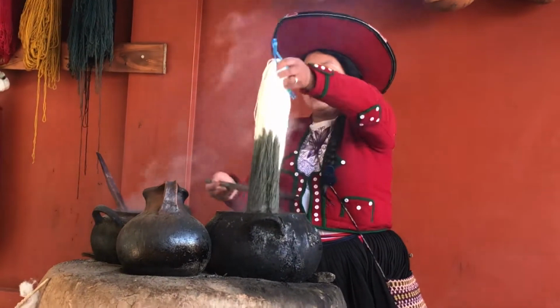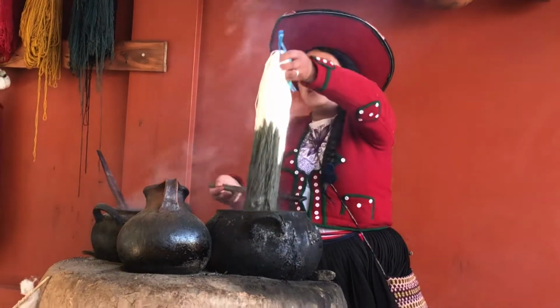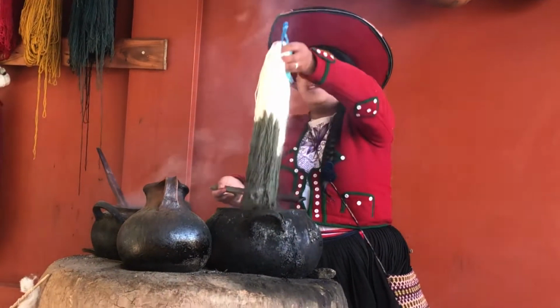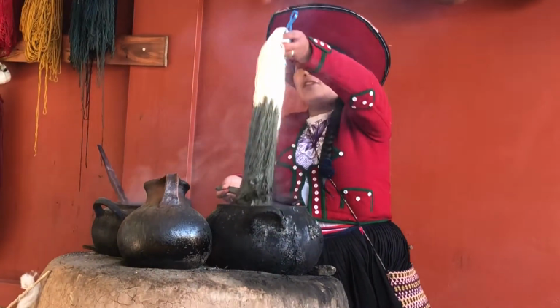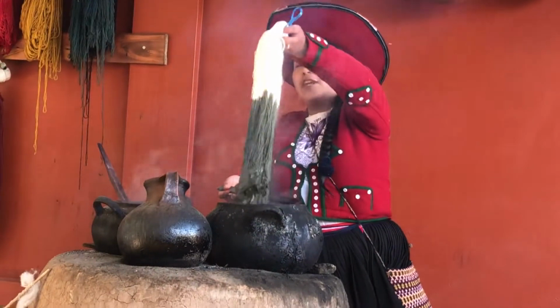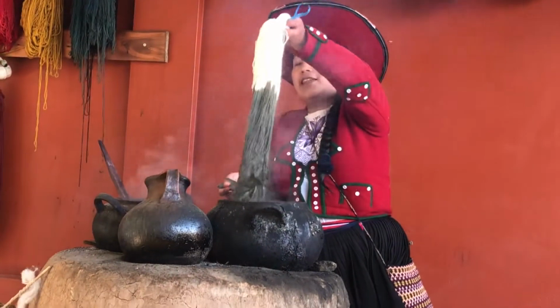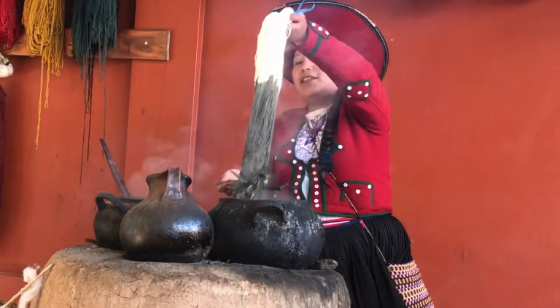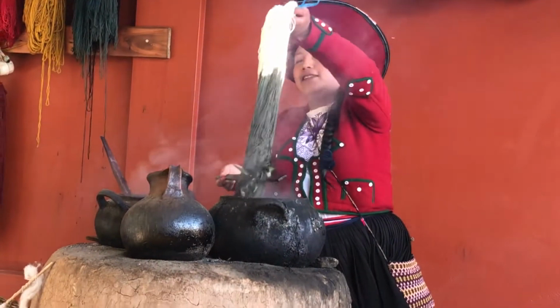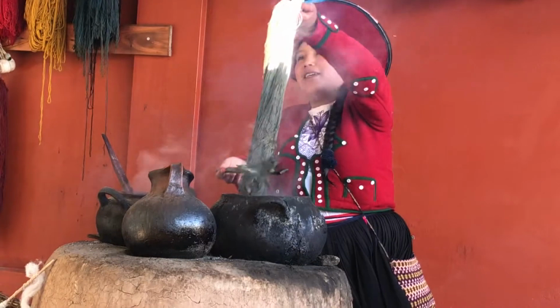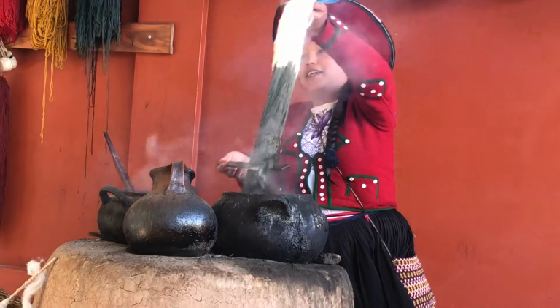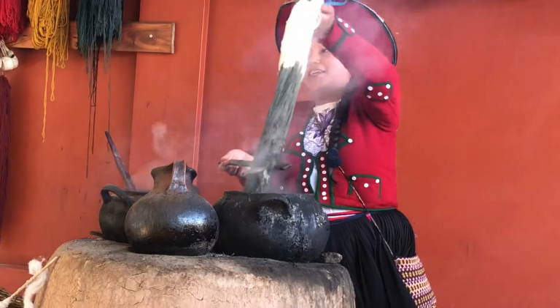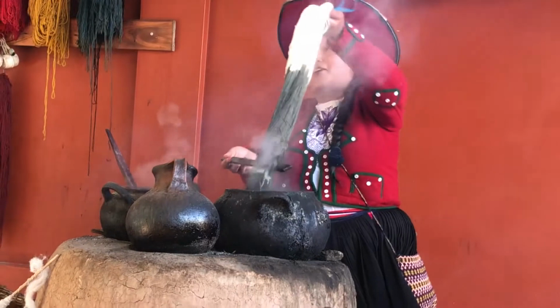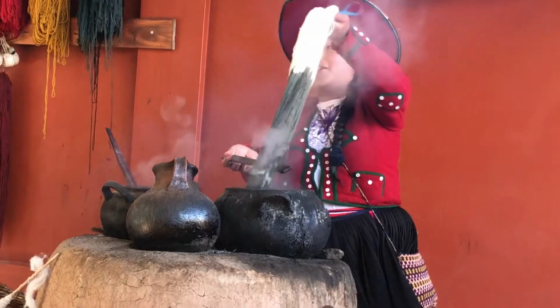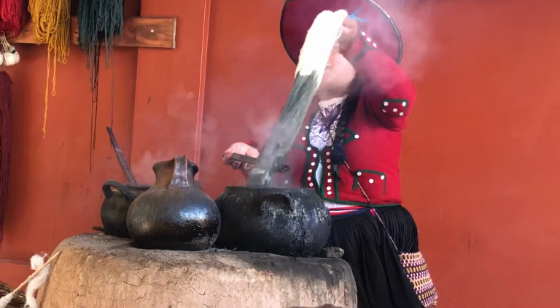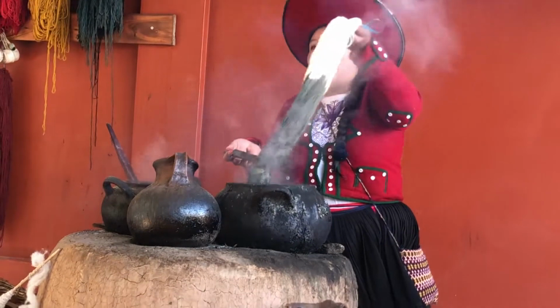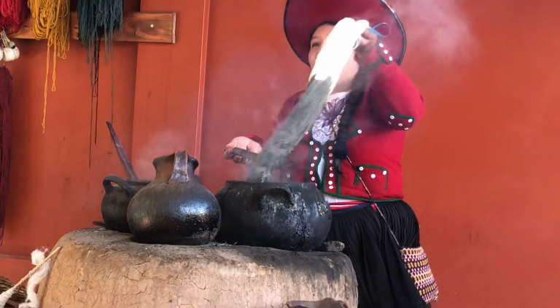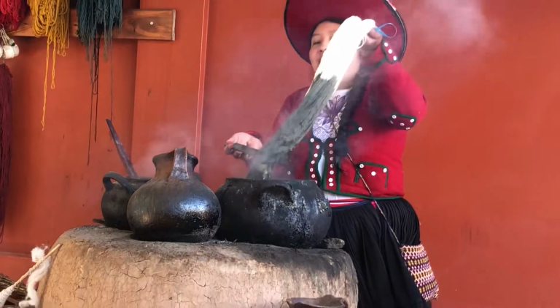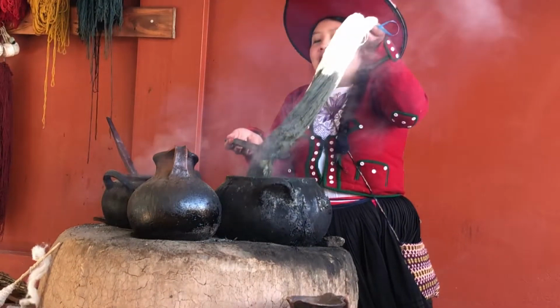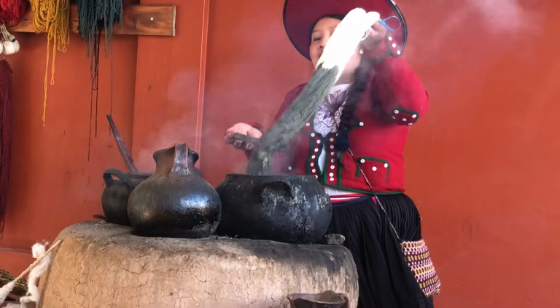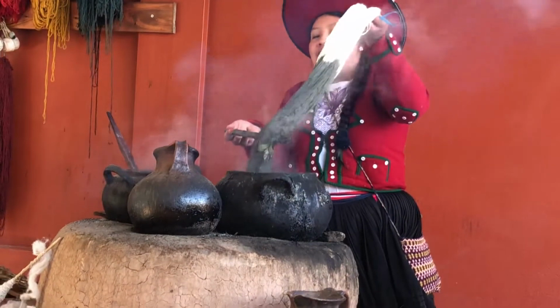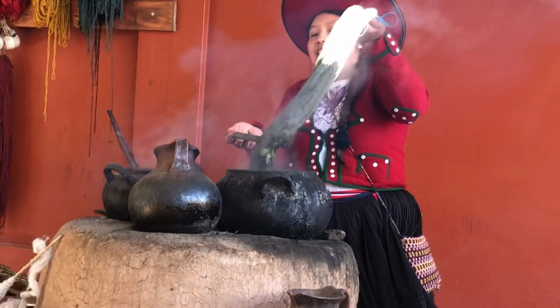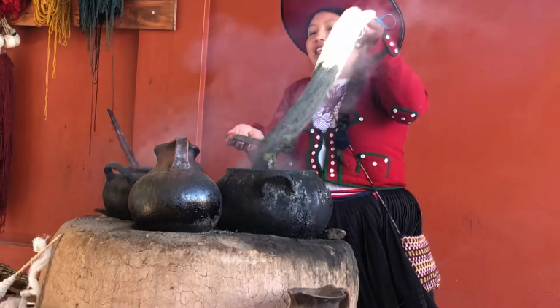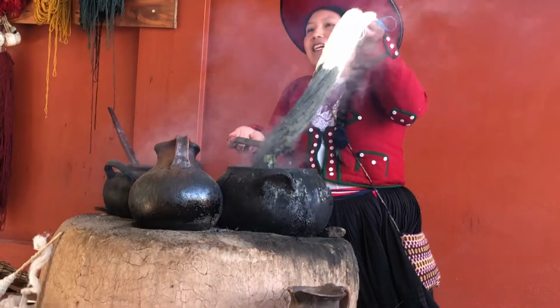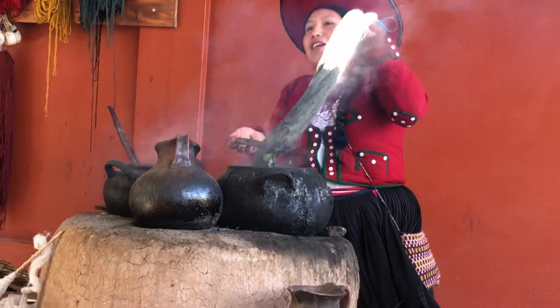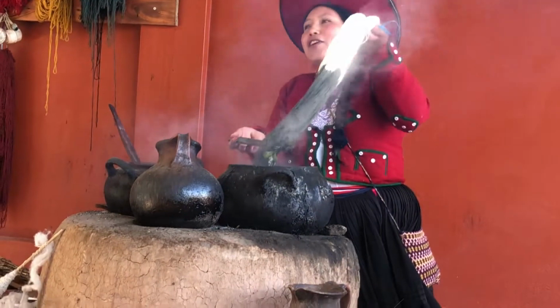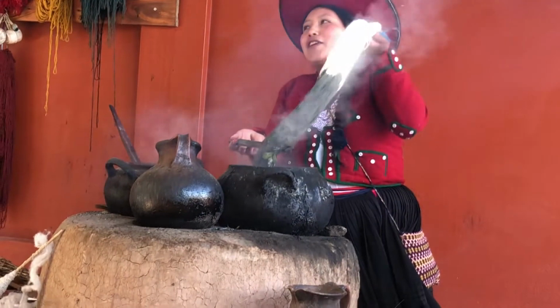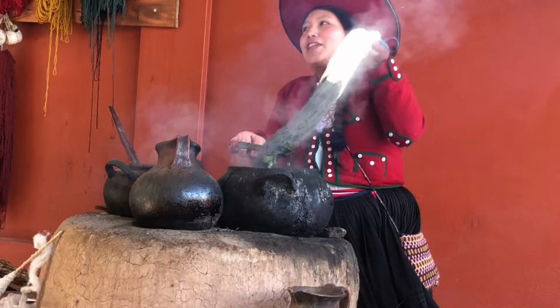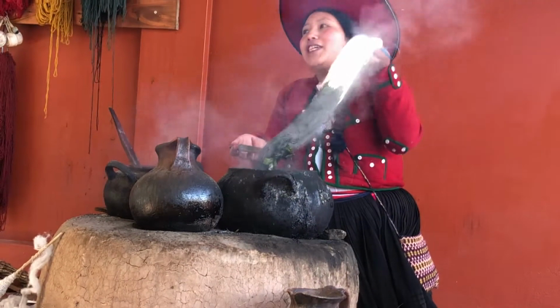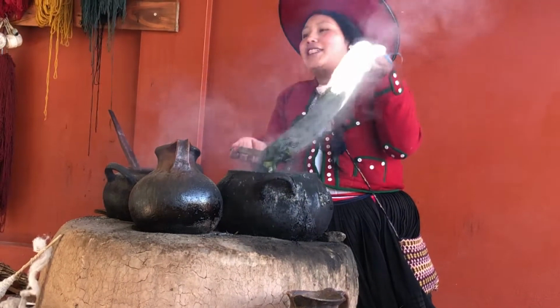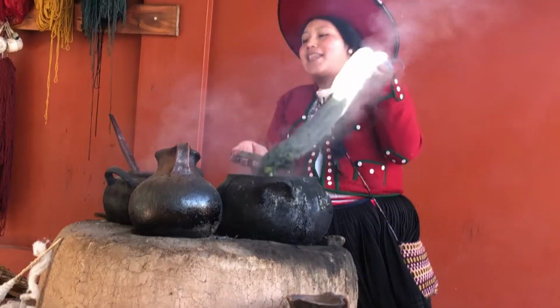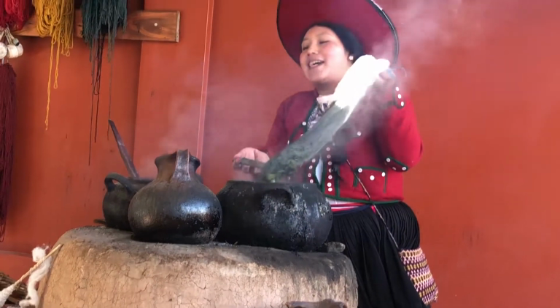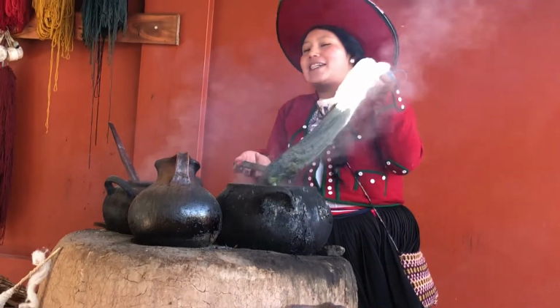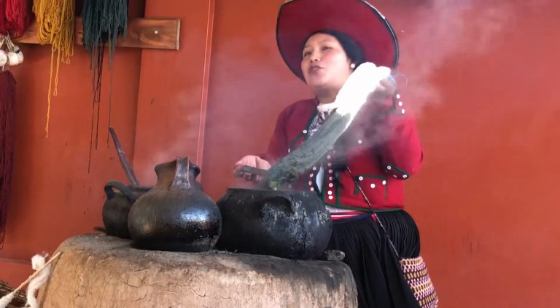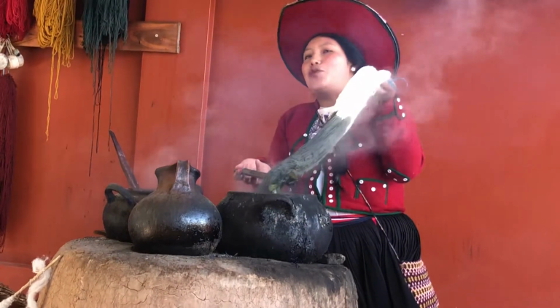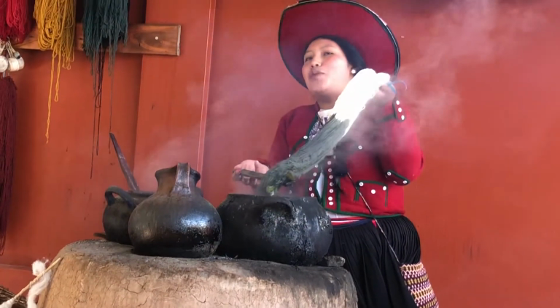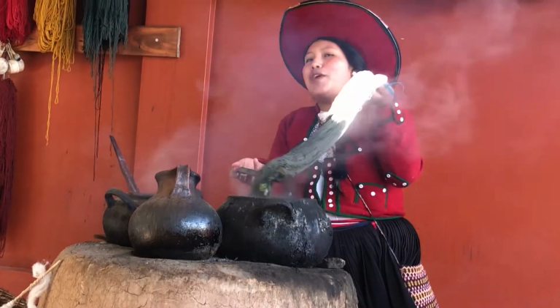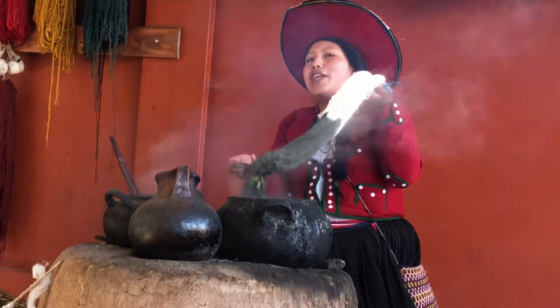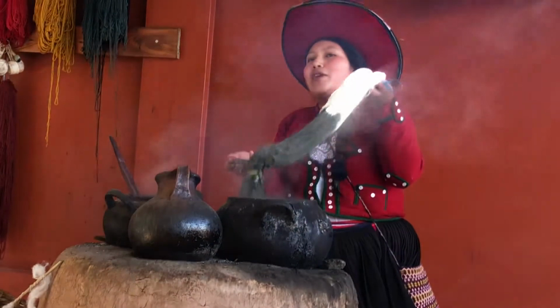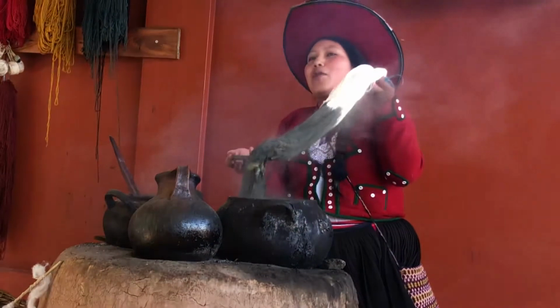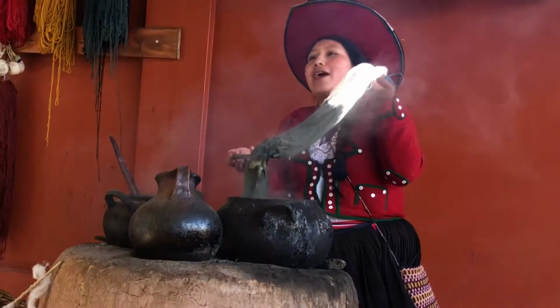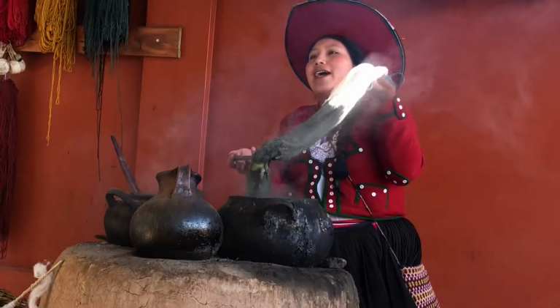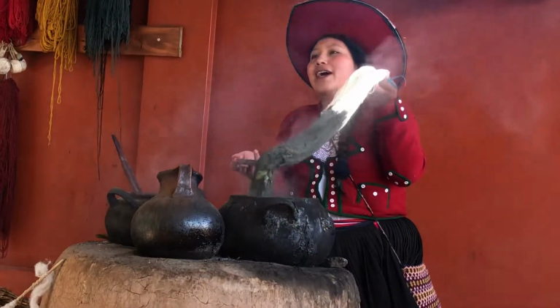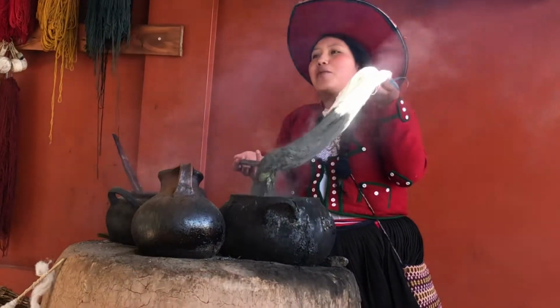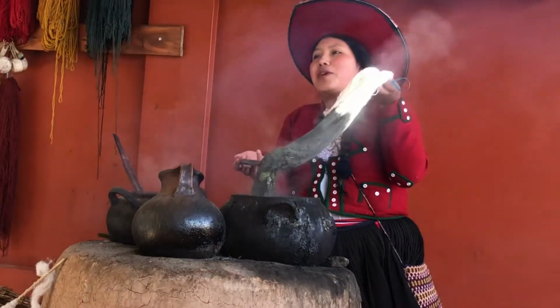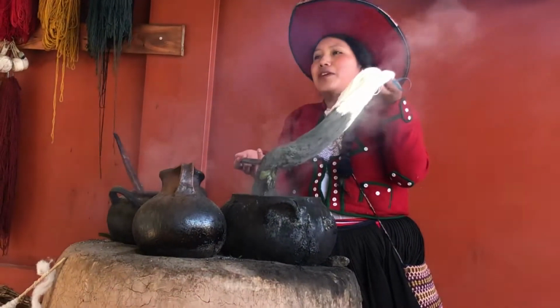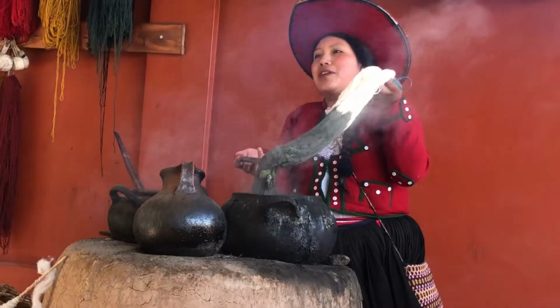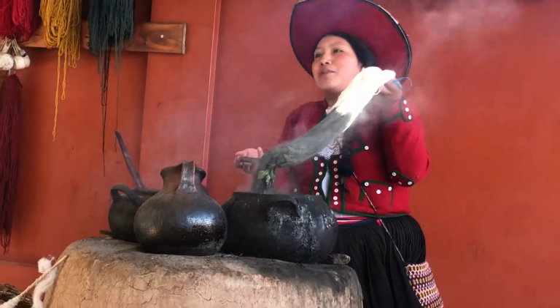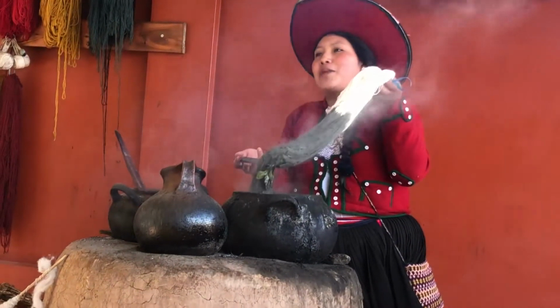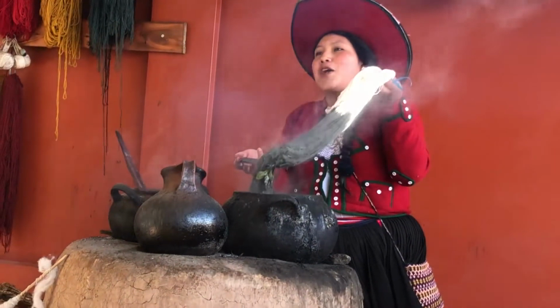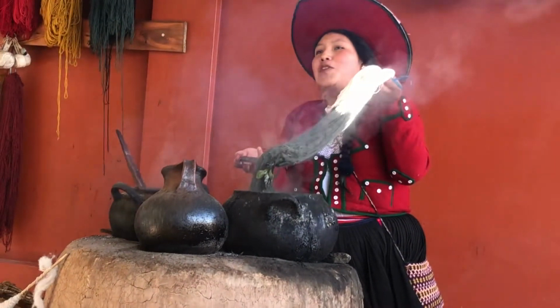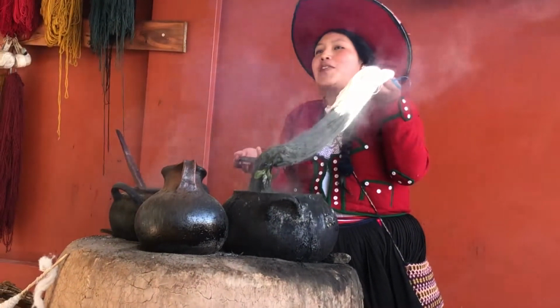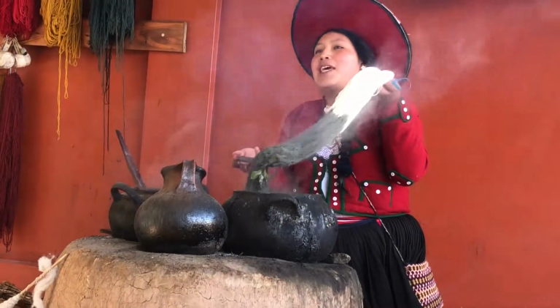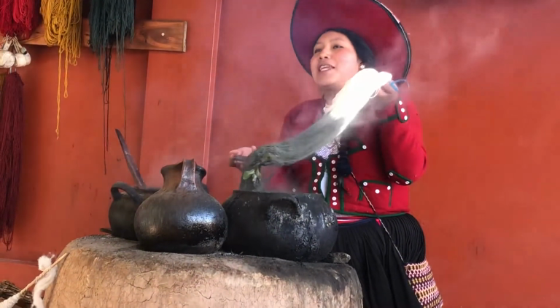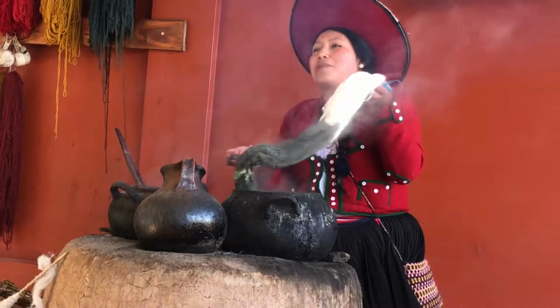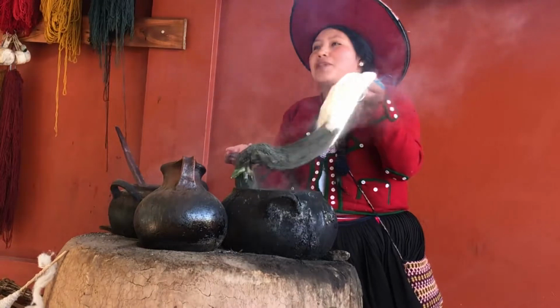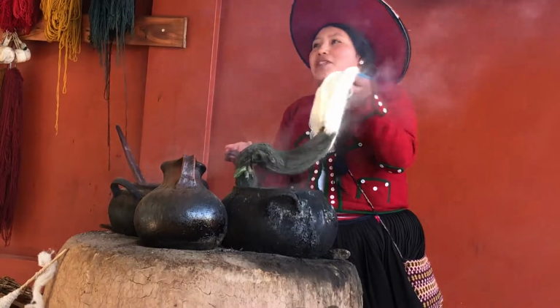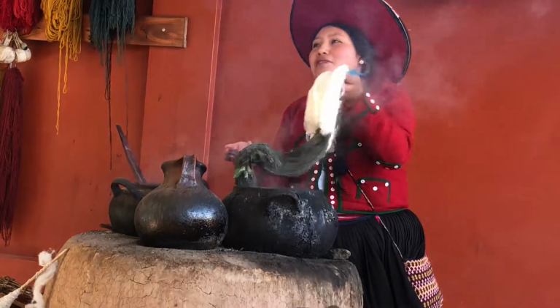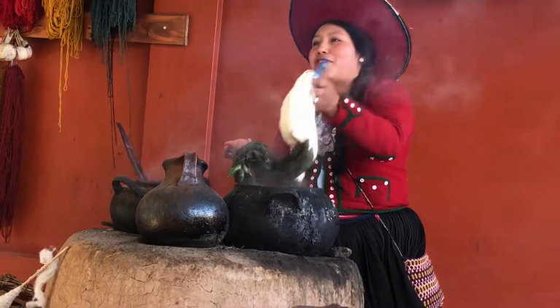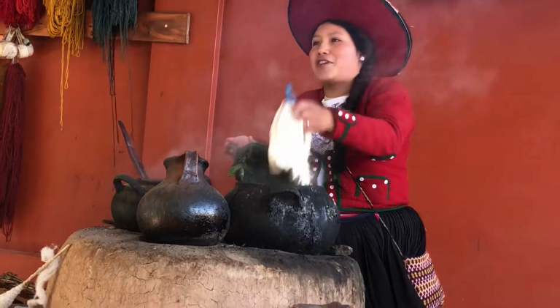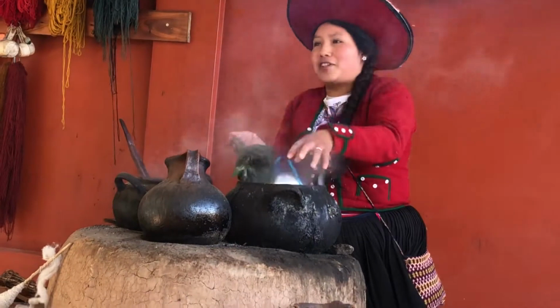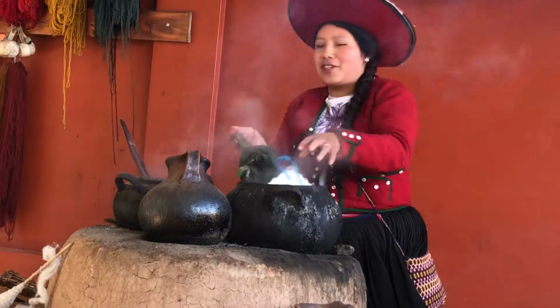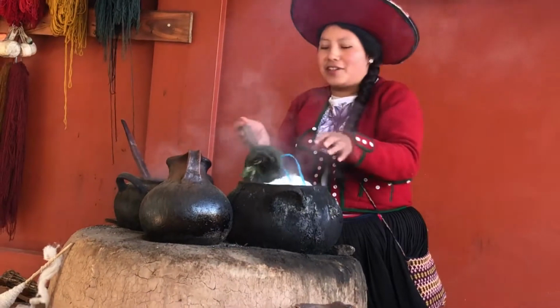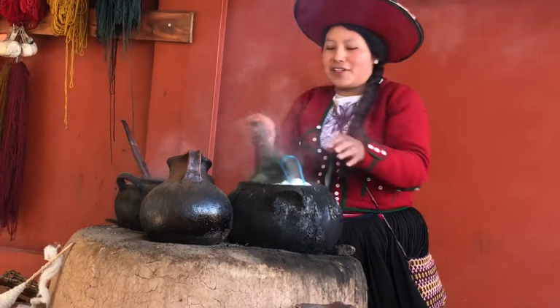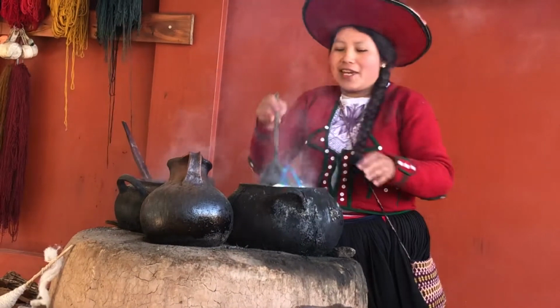Look at this — the green color. The green color has to boil for one hour because the leaves are fresh.